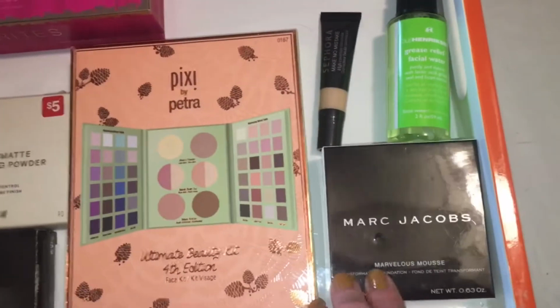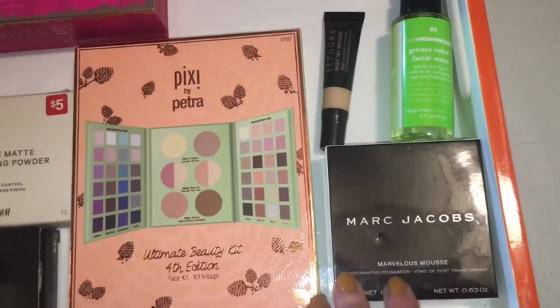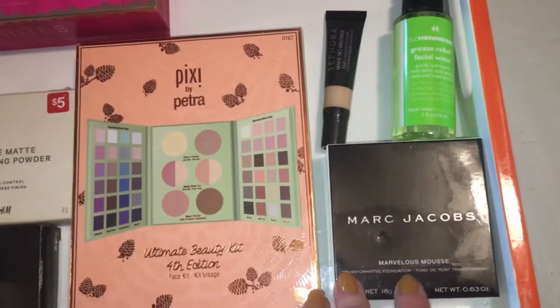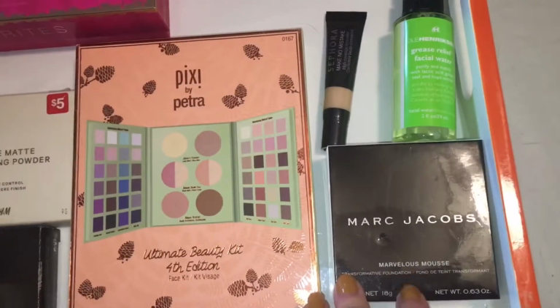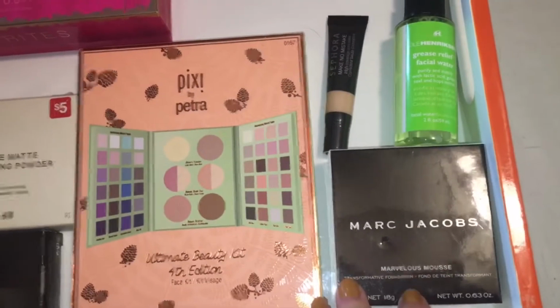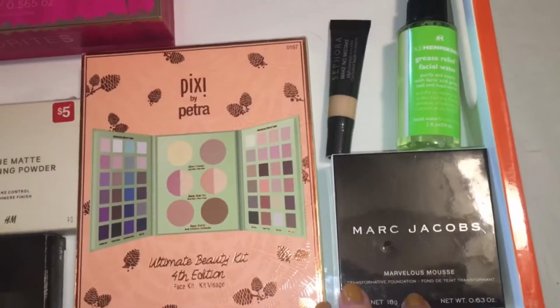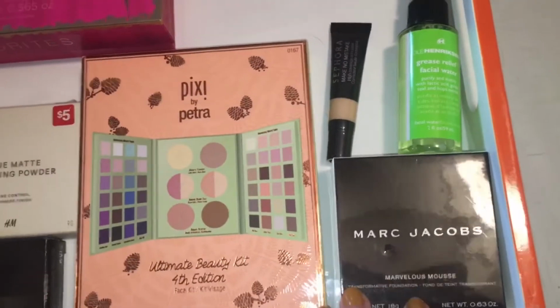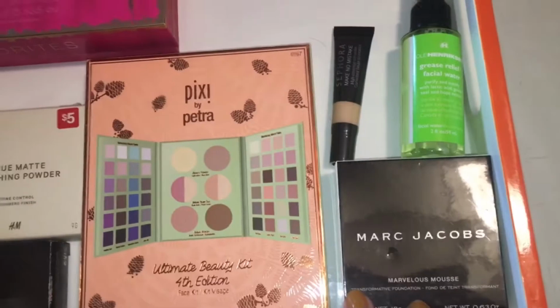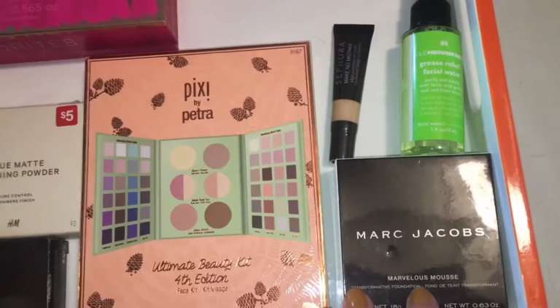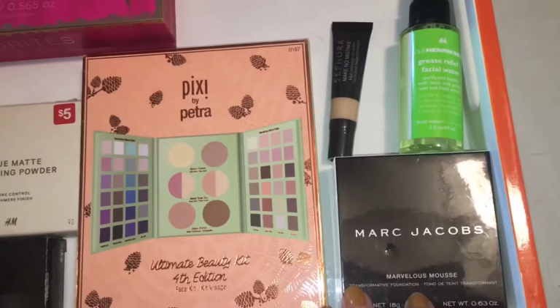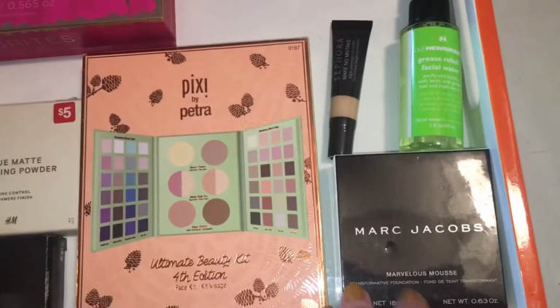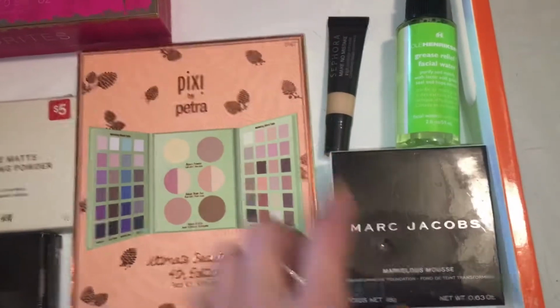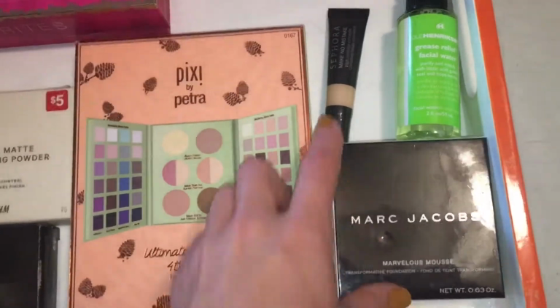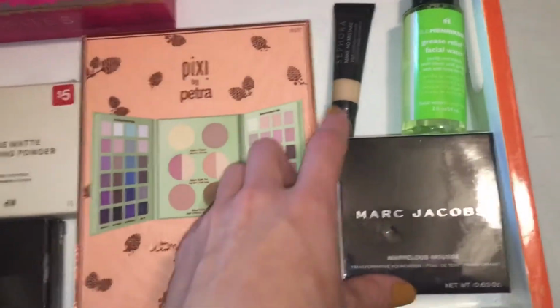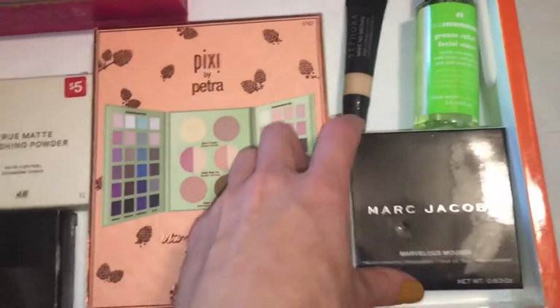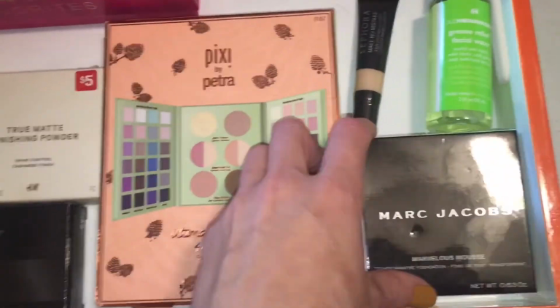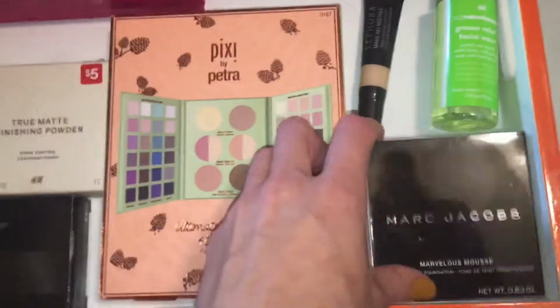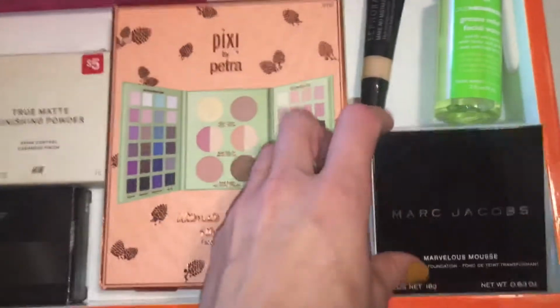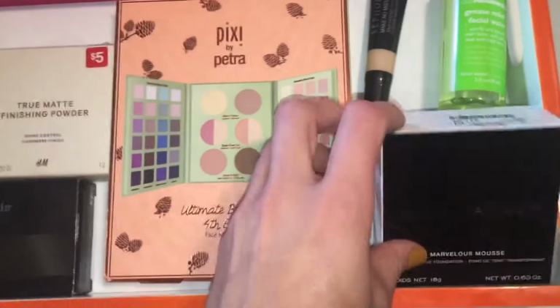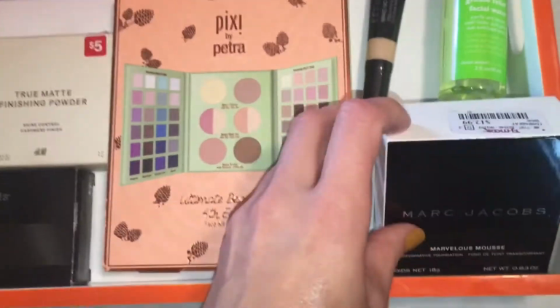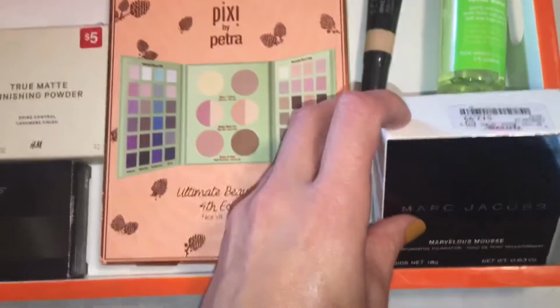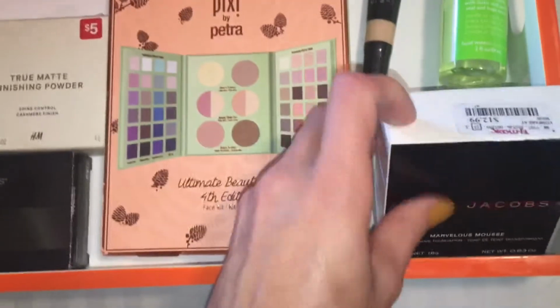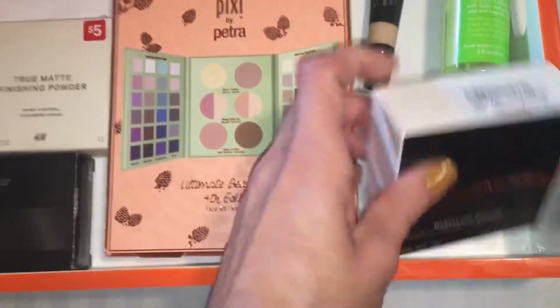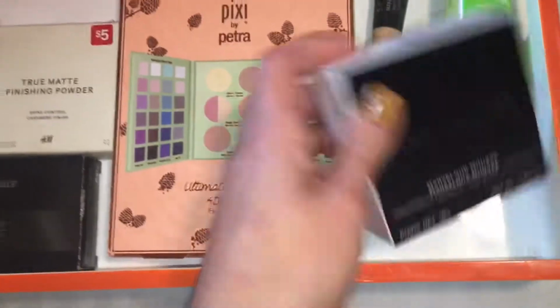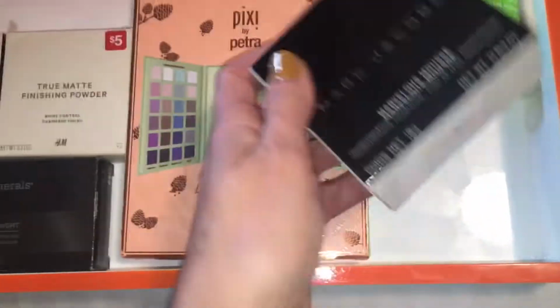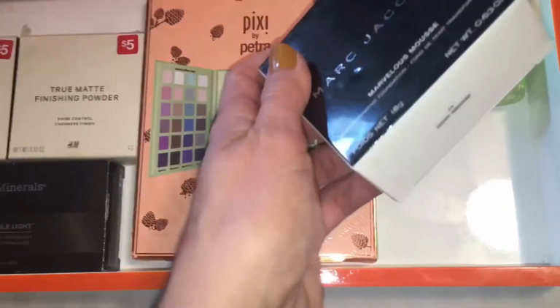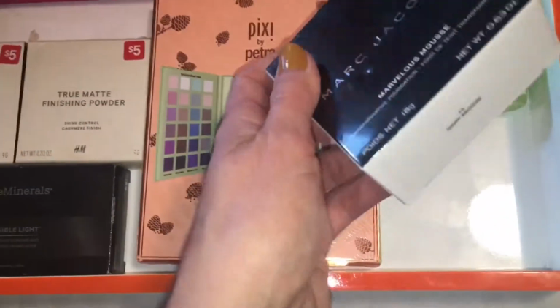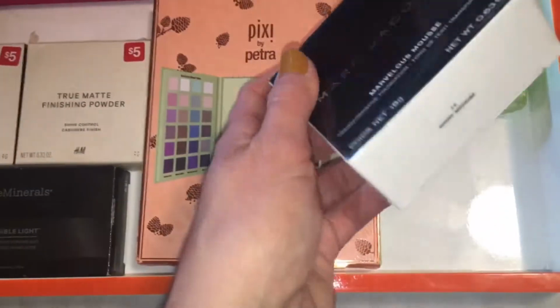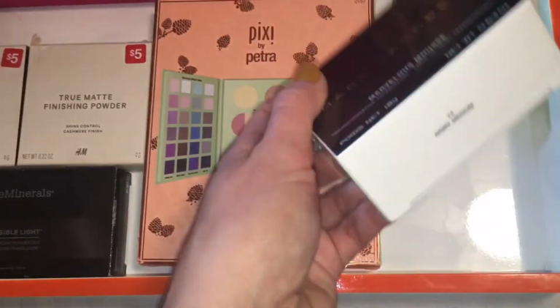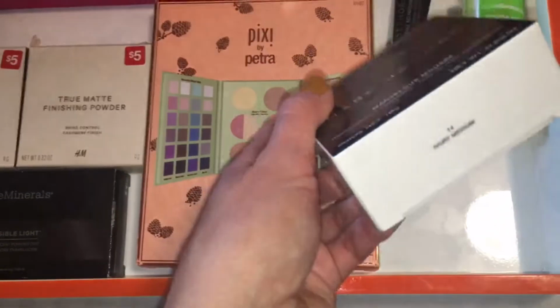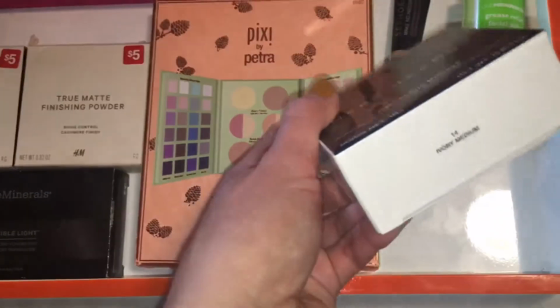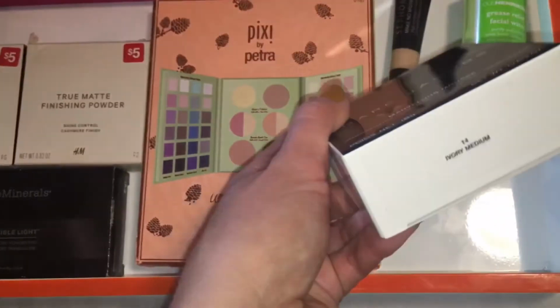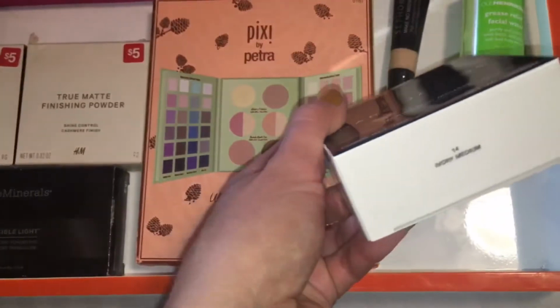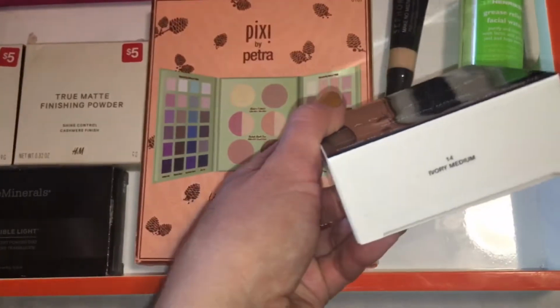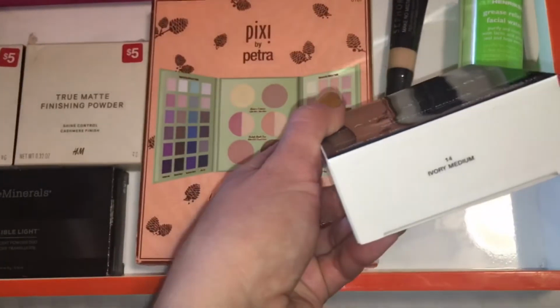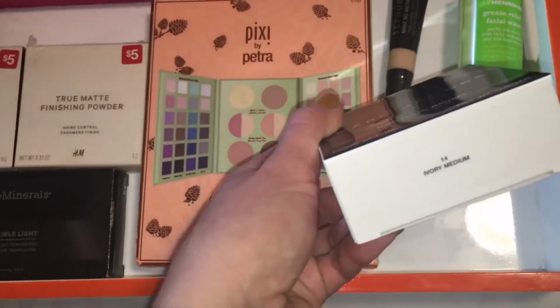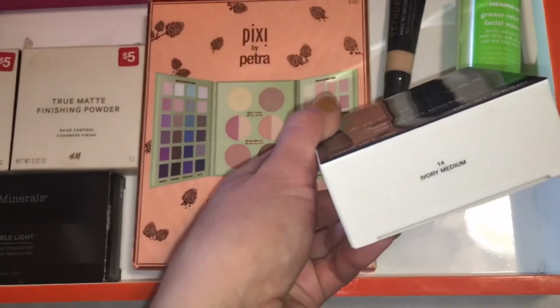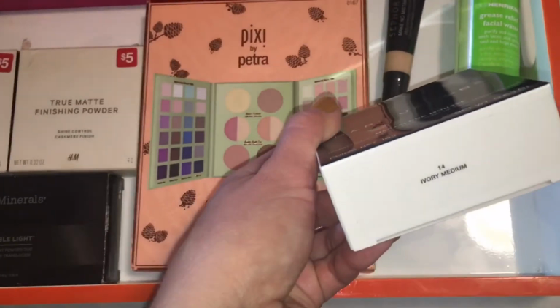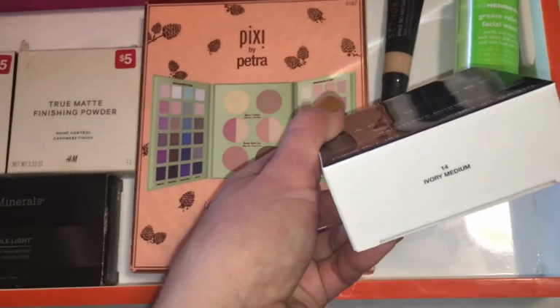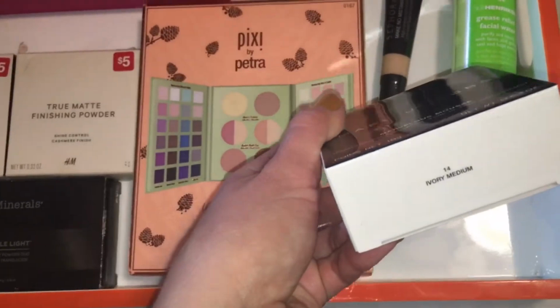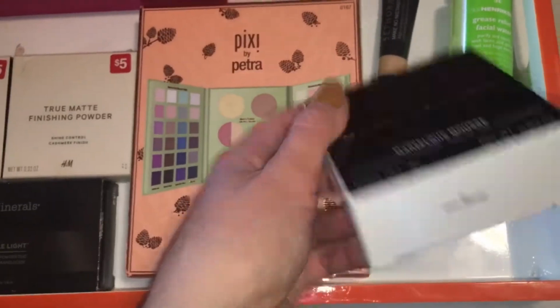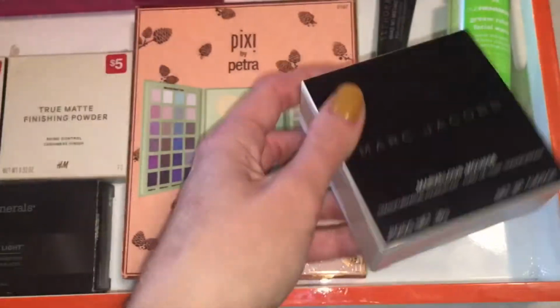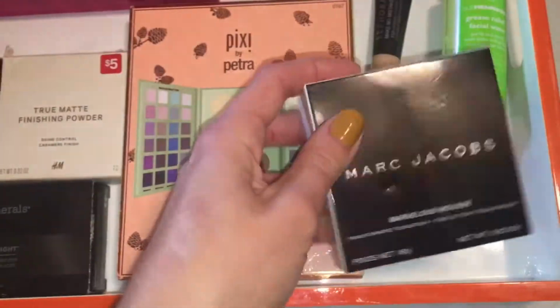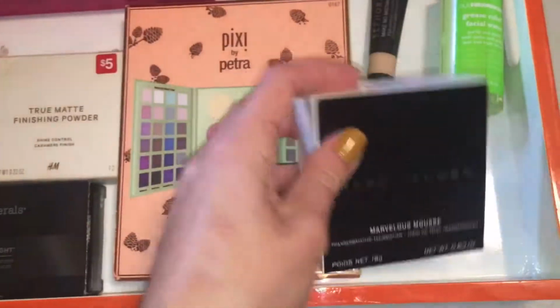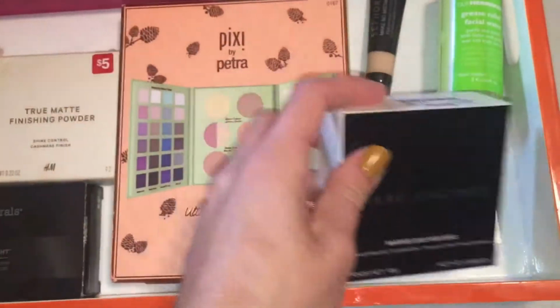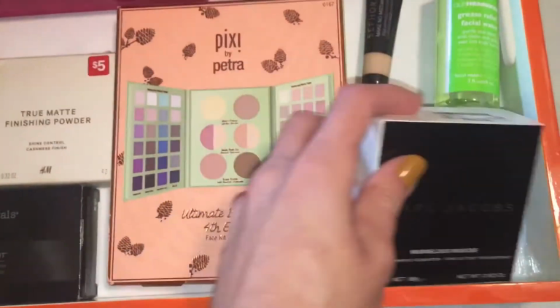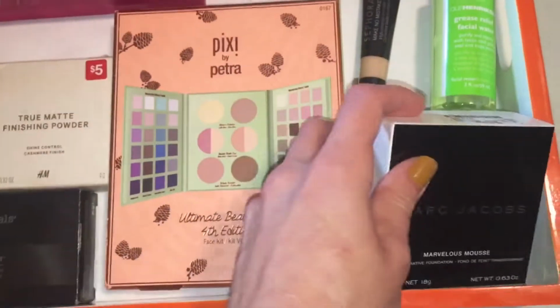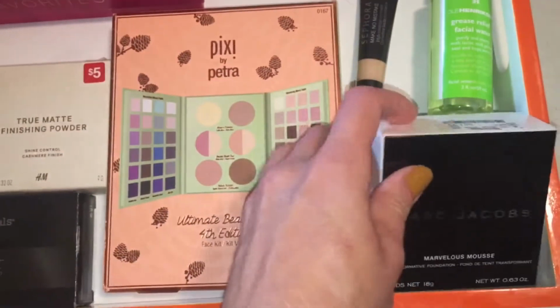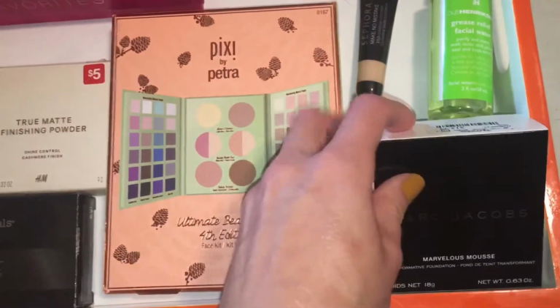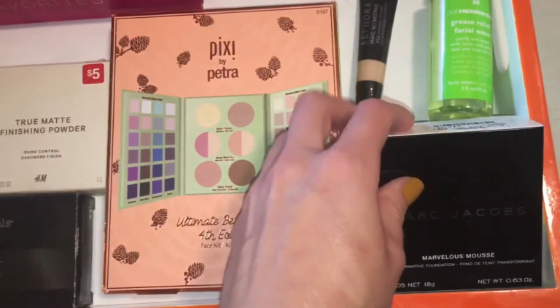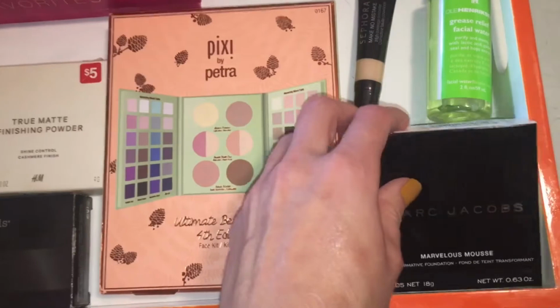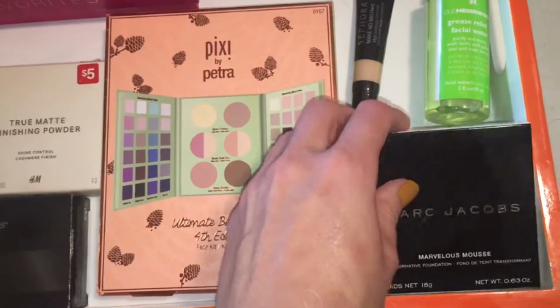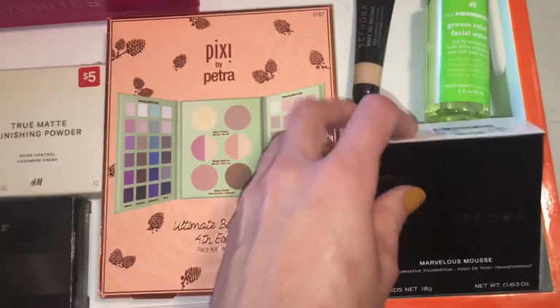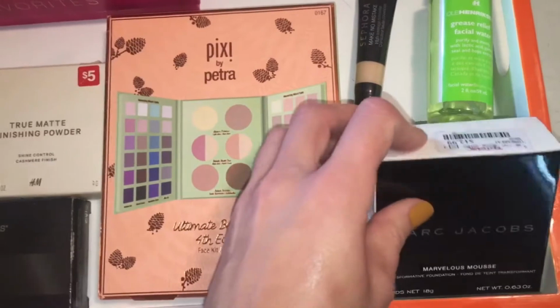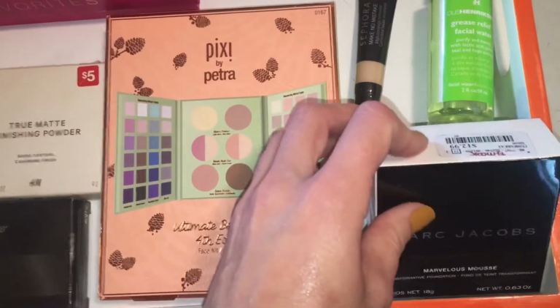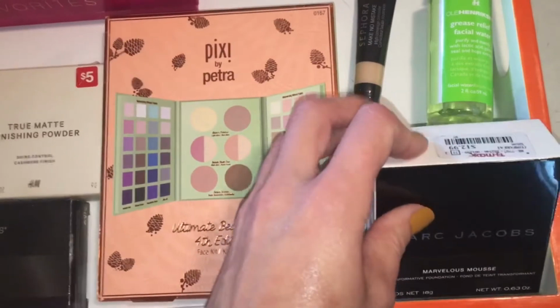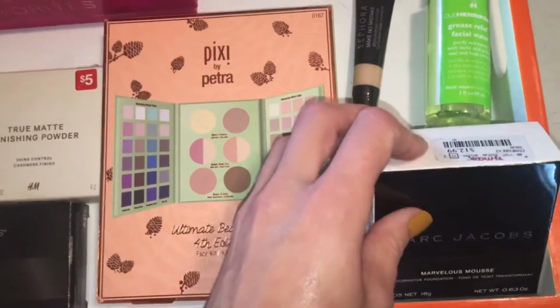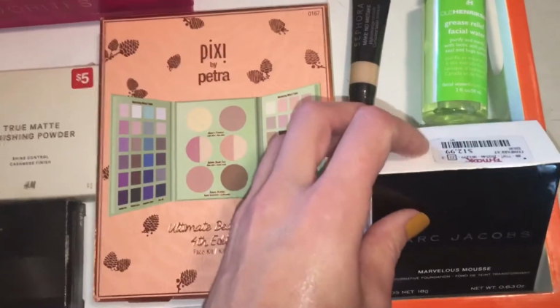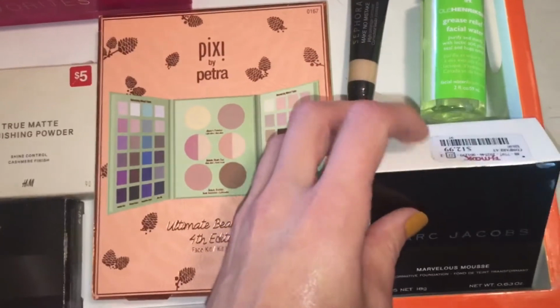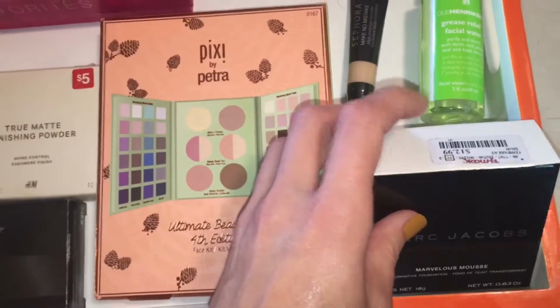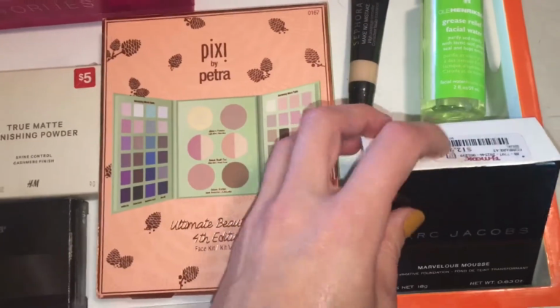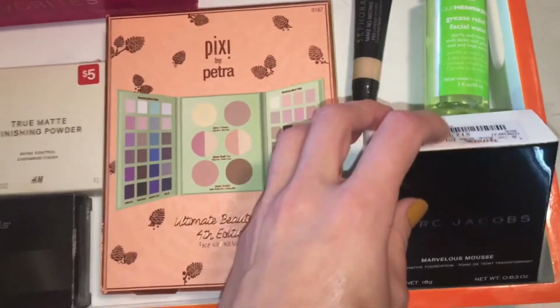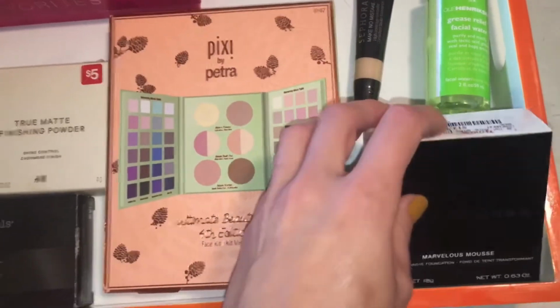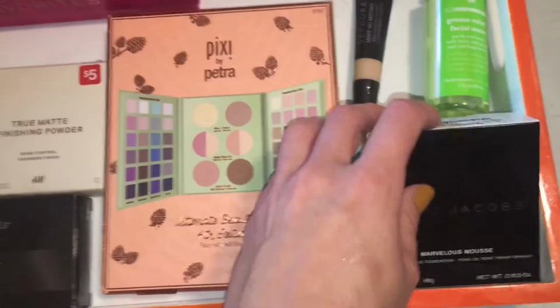Next we have the Marc Jacobs Marvelous Mousse Foundation — I have to say I really enjoyed this. If you'd like to see a wear test, that is also going up shortly if it's not up already.